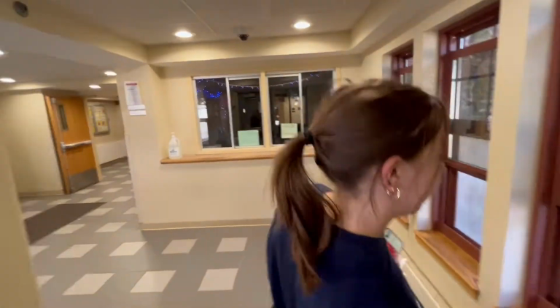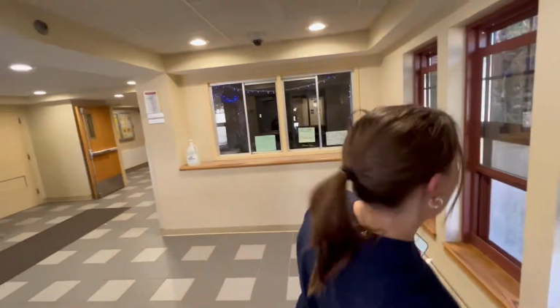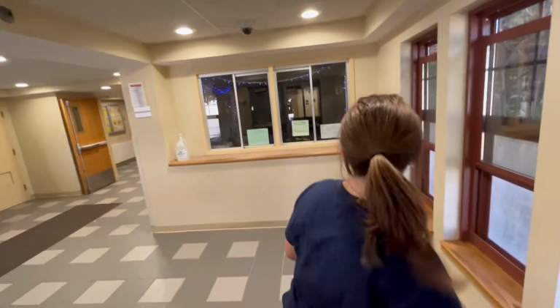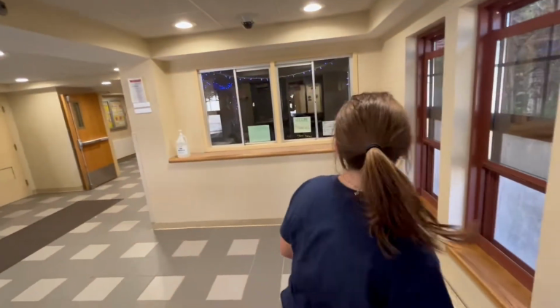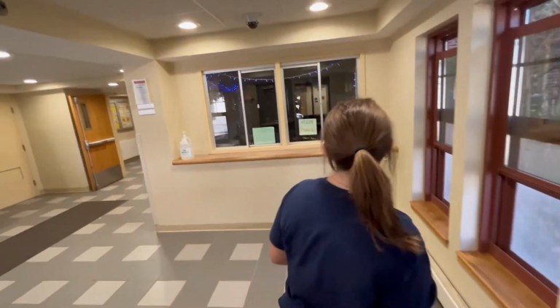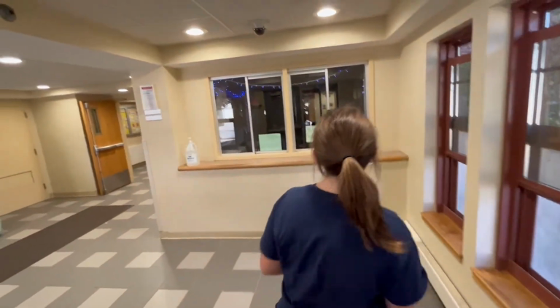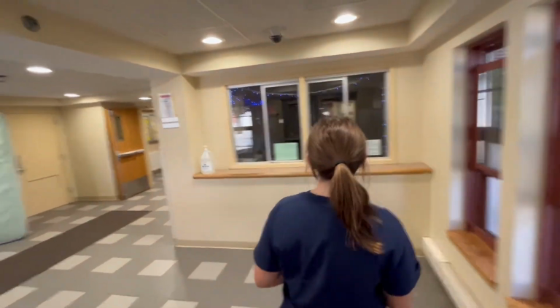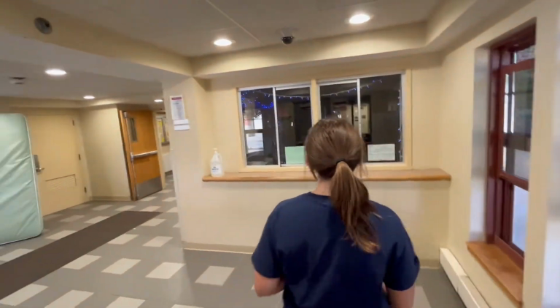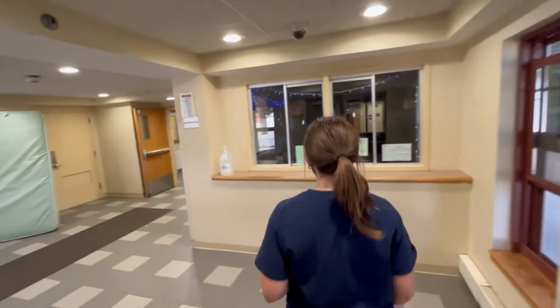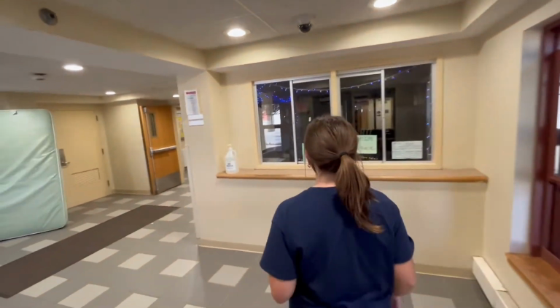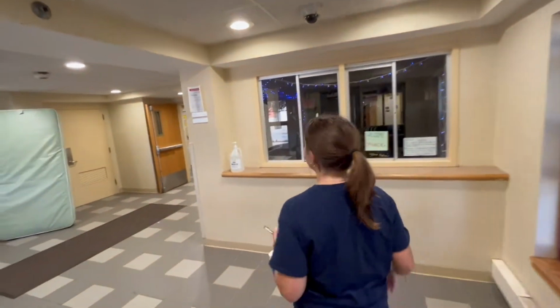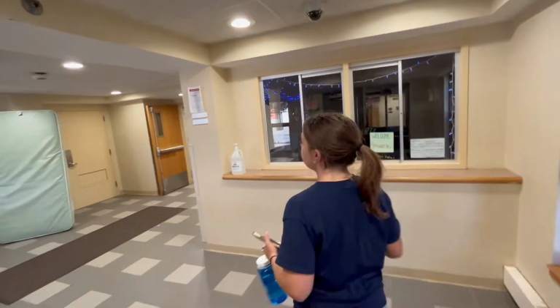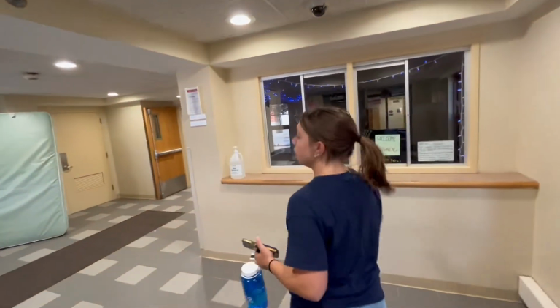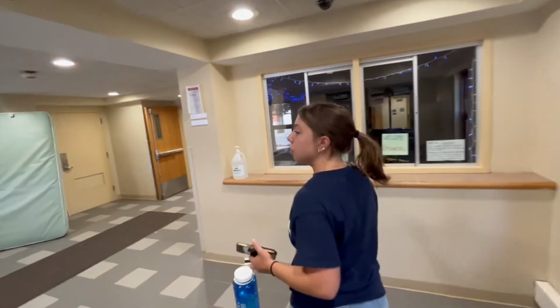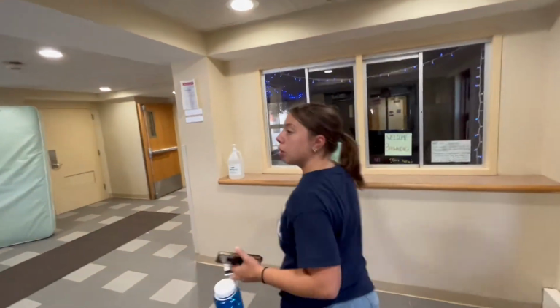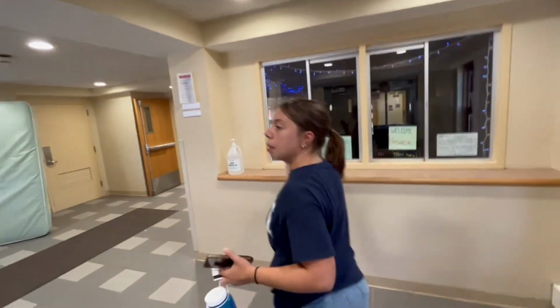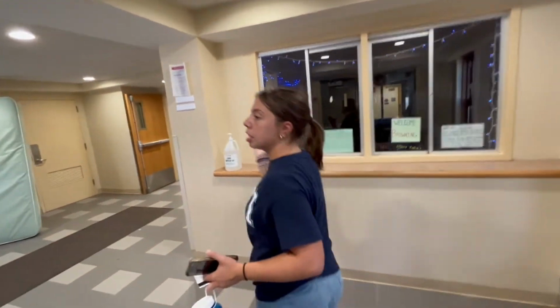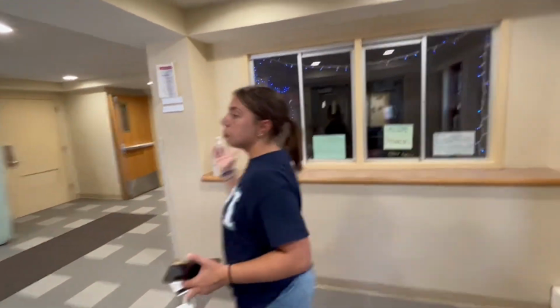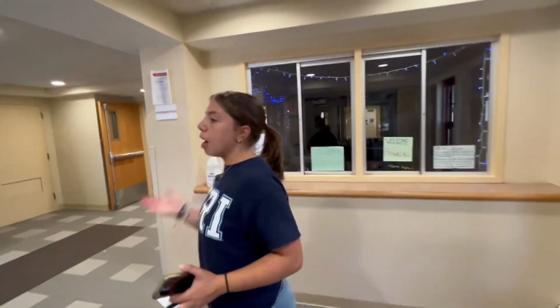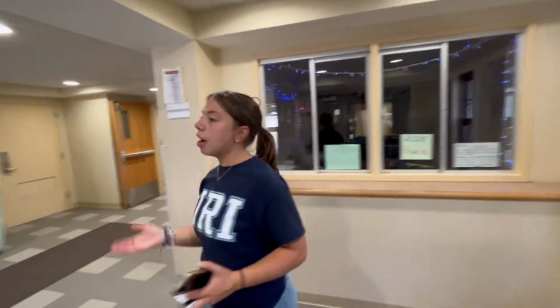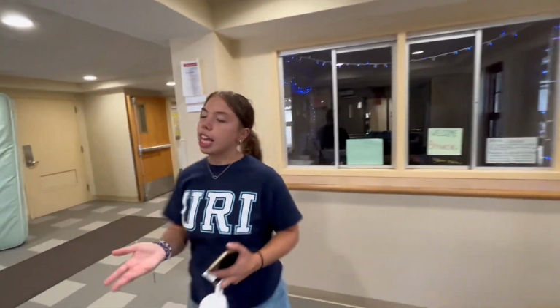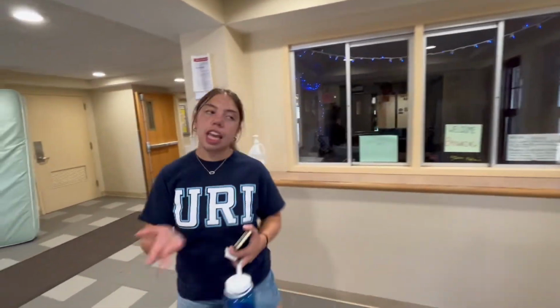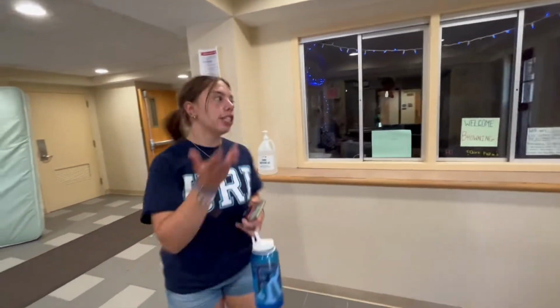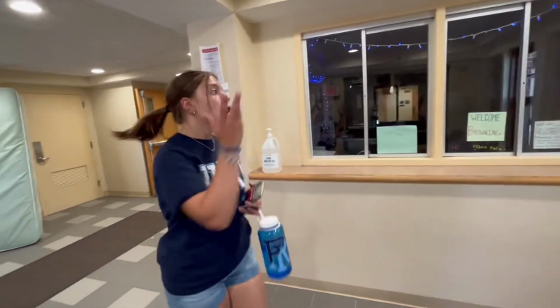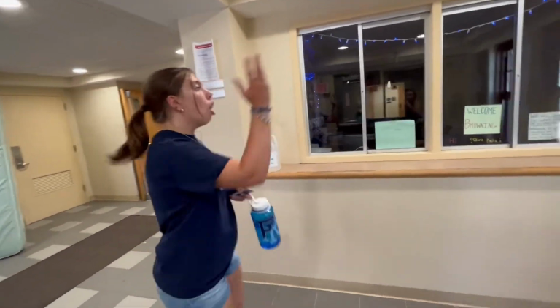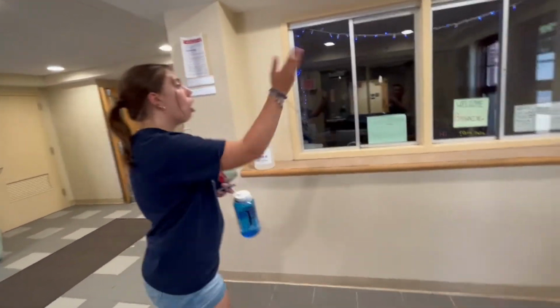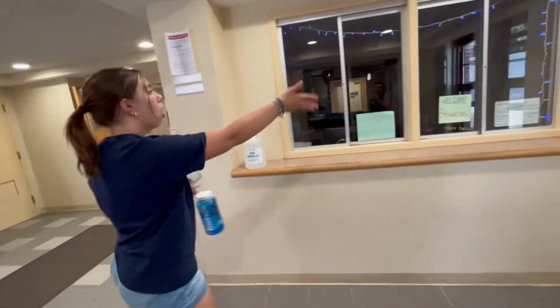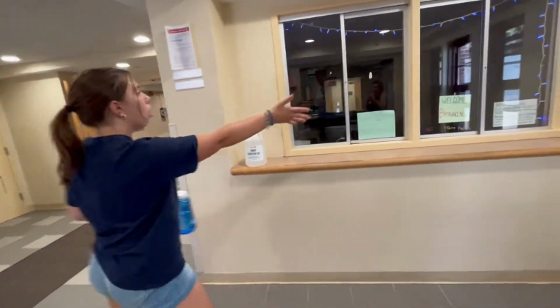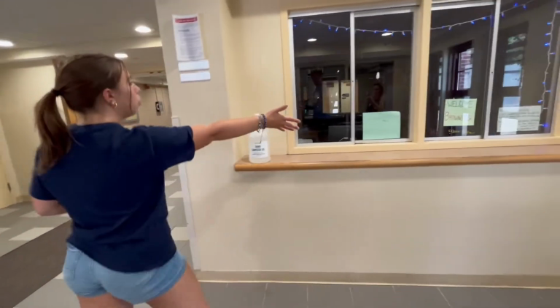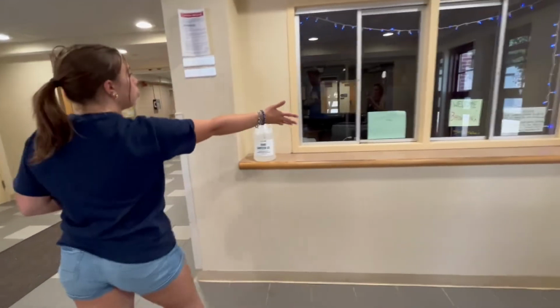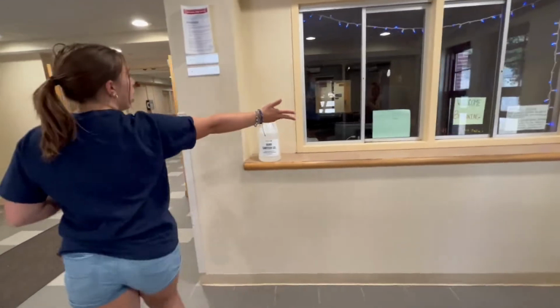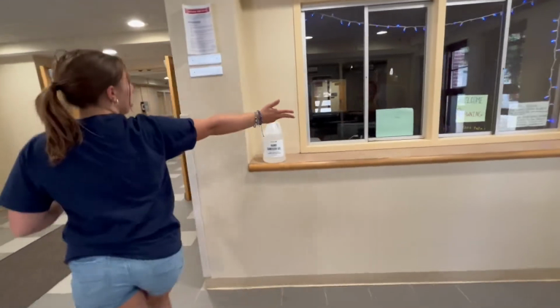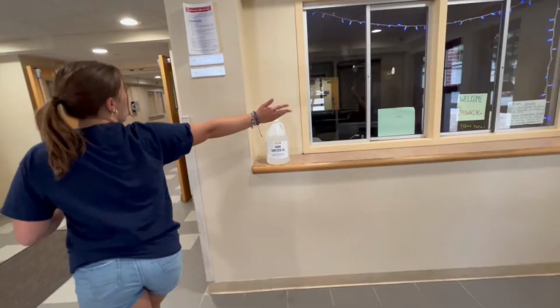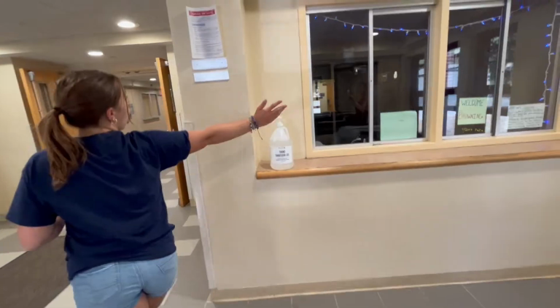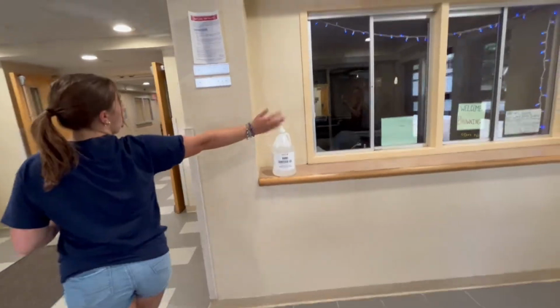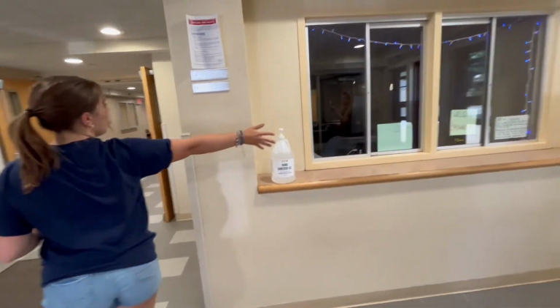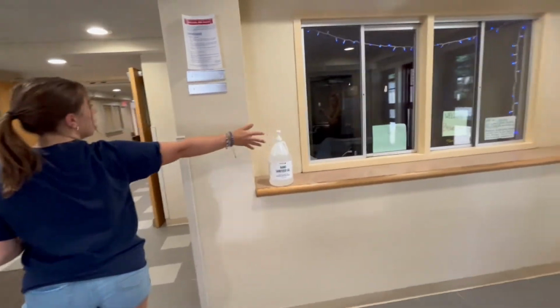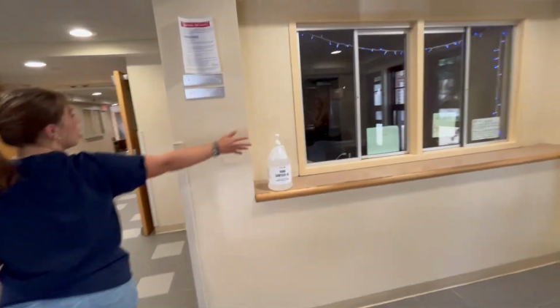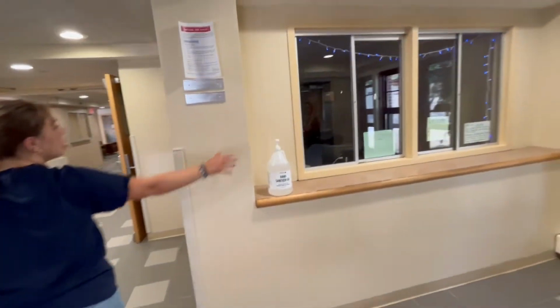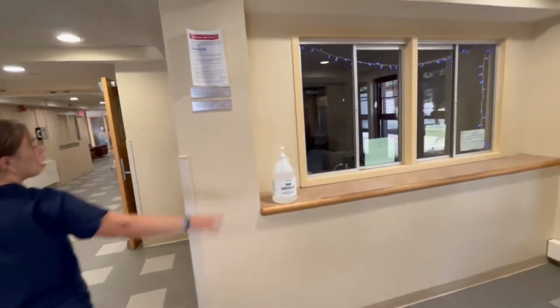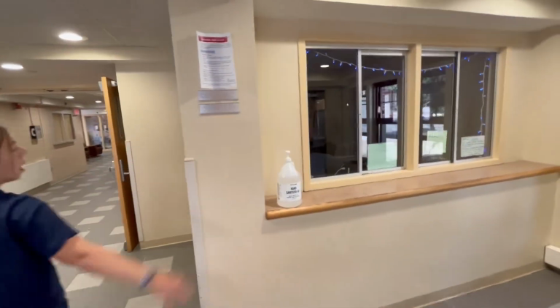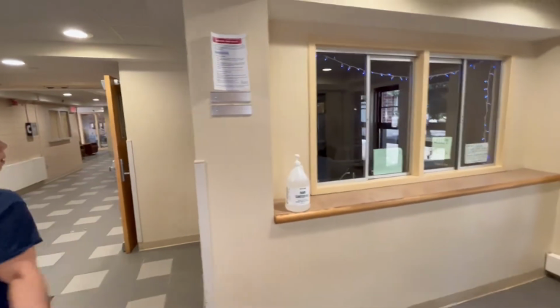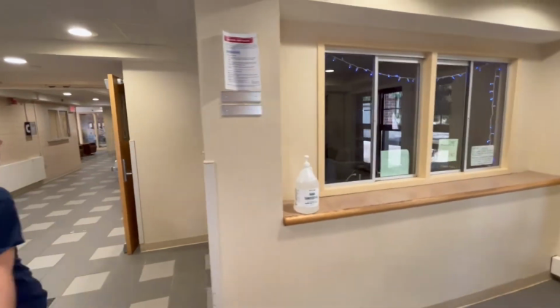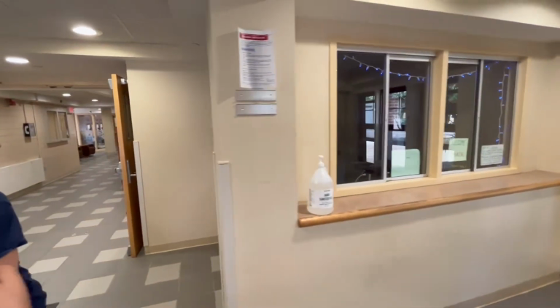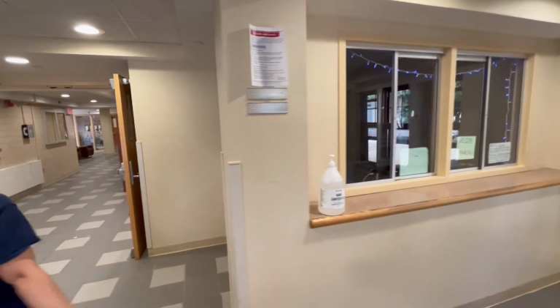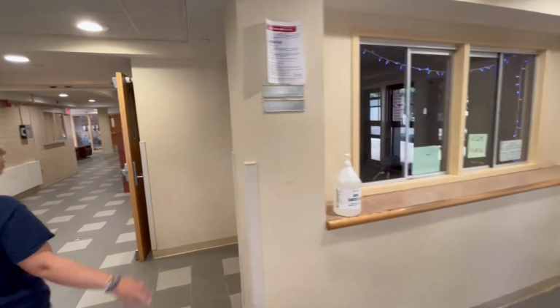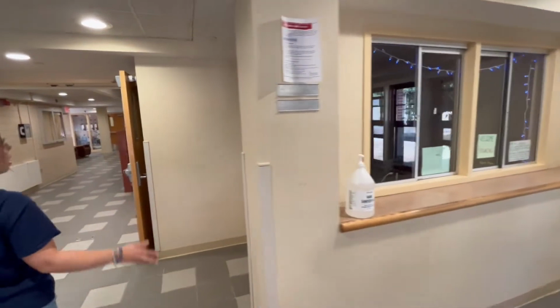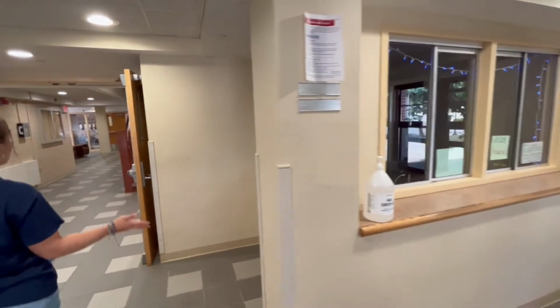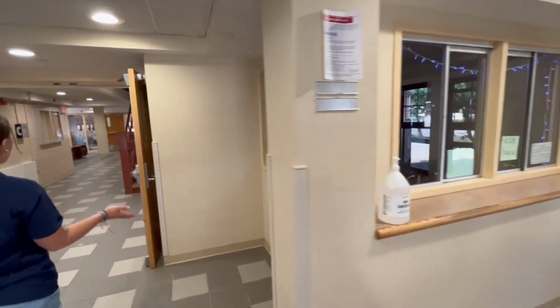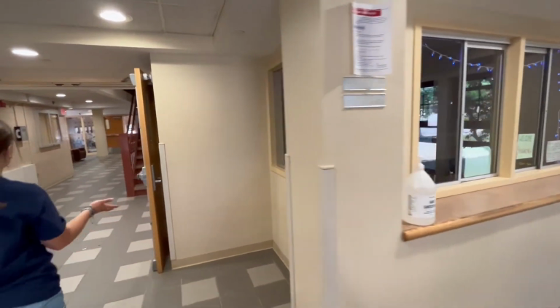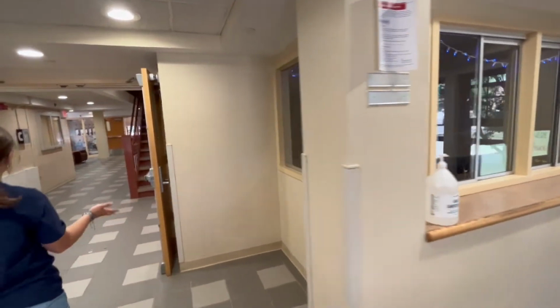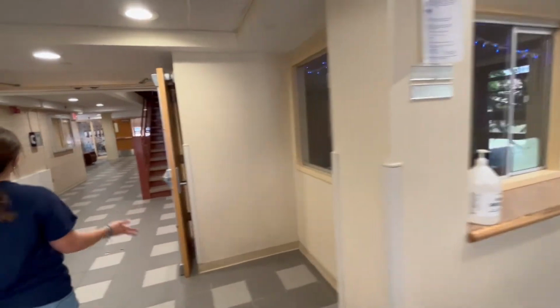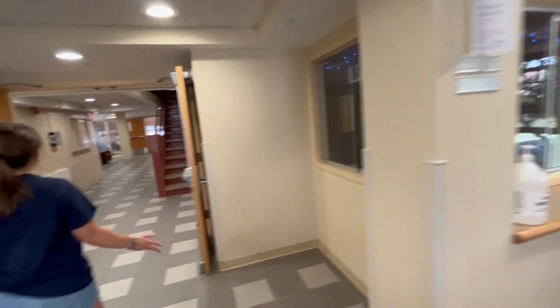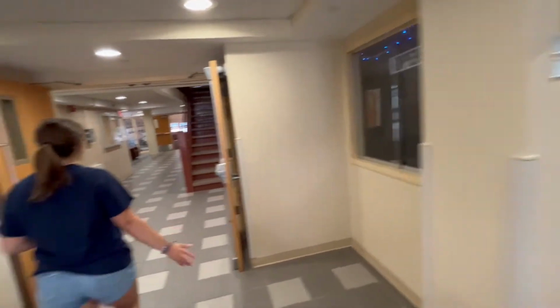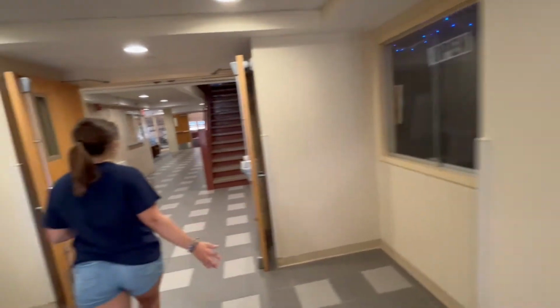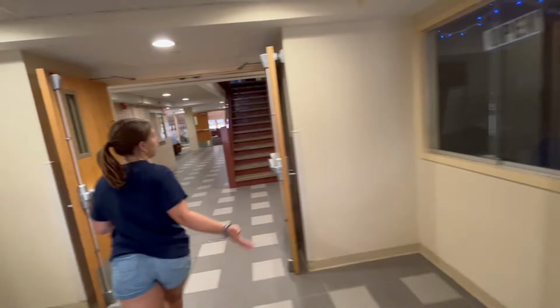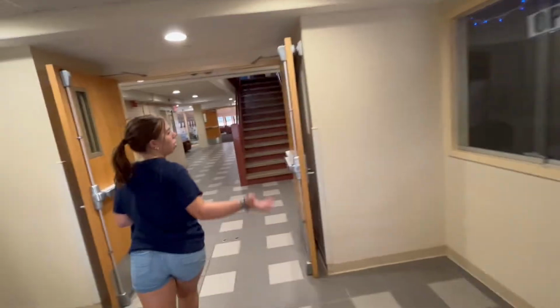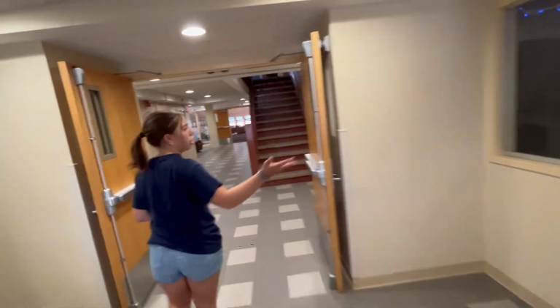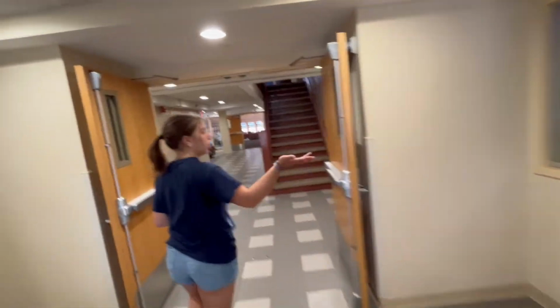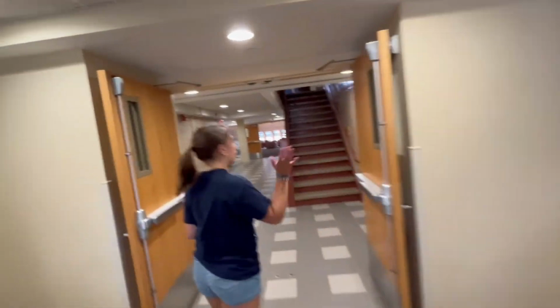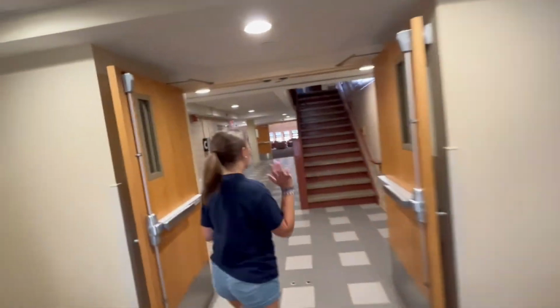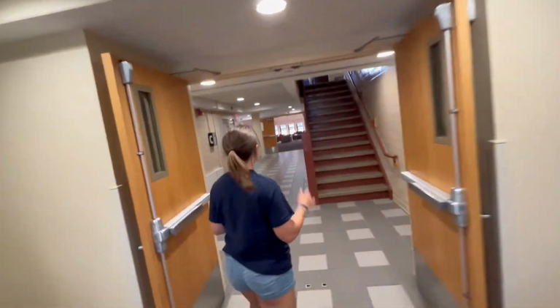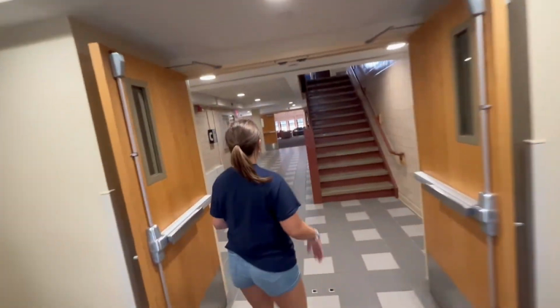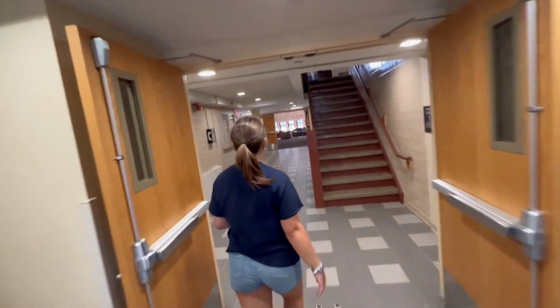The very first thing you'll see when you come into Browning is the RRA Desk, so come up here if you have any questions with the RRA.